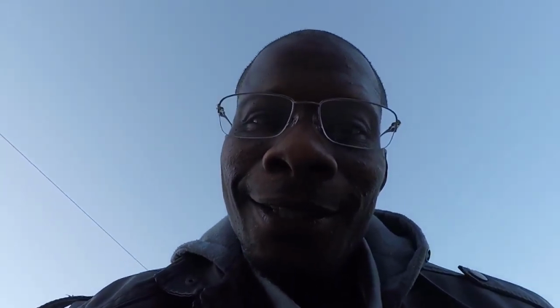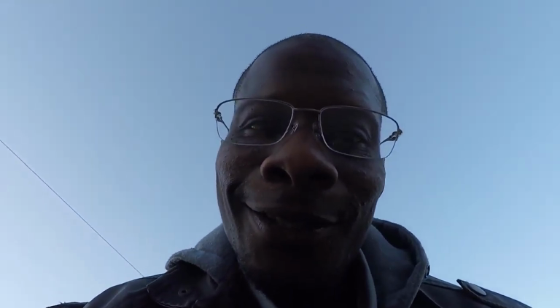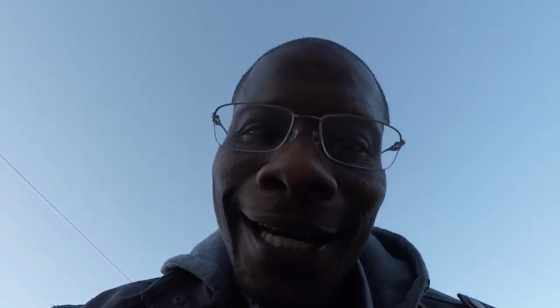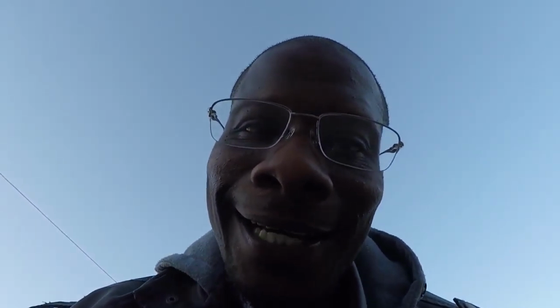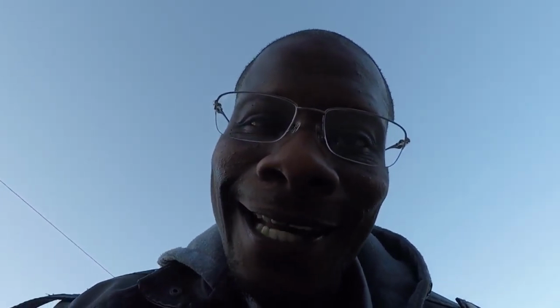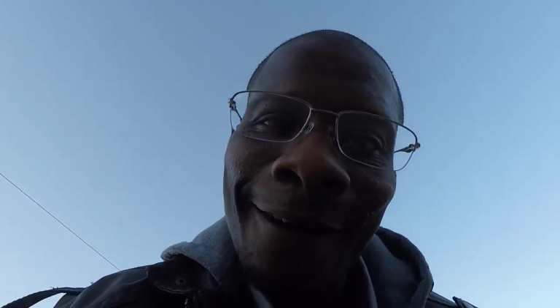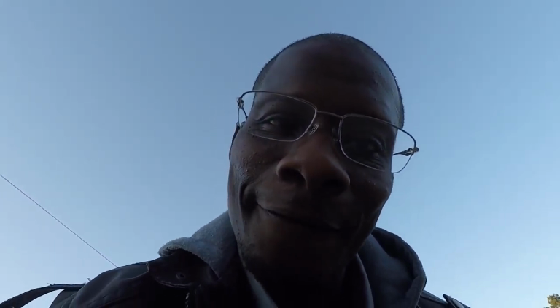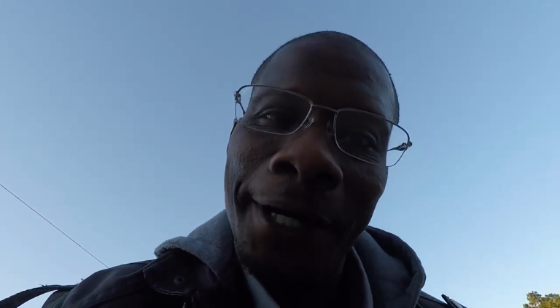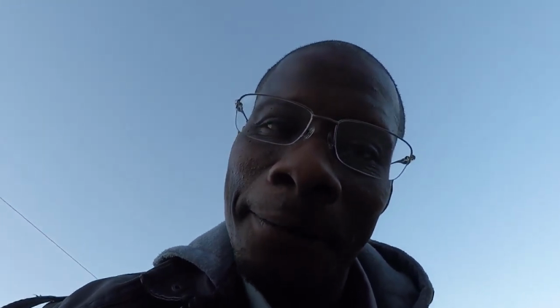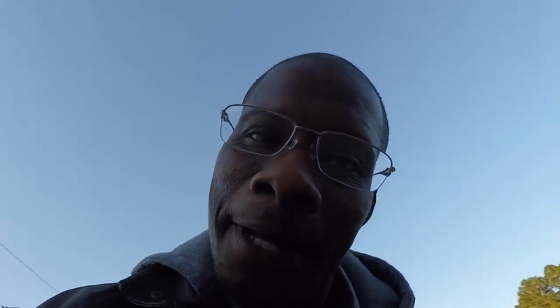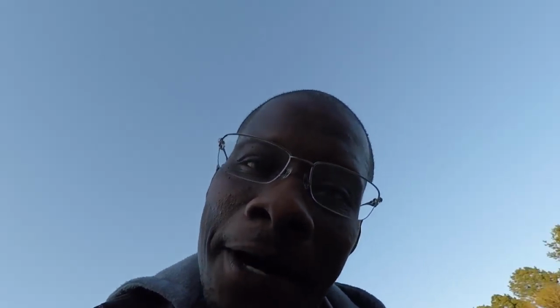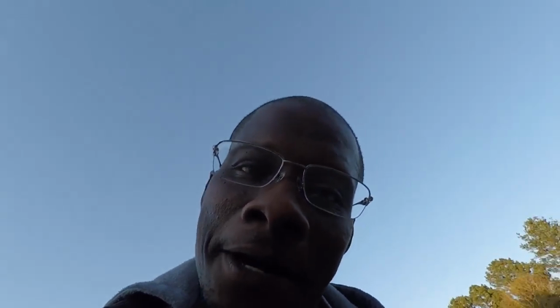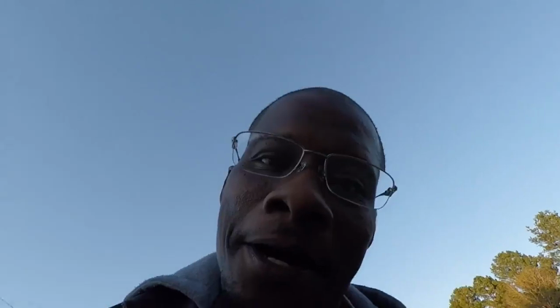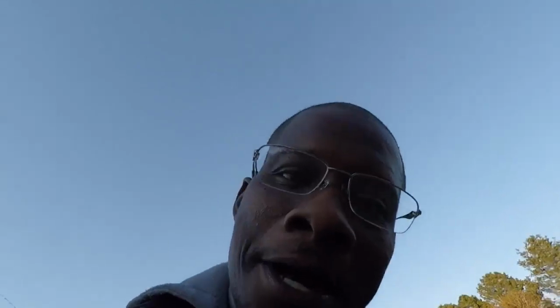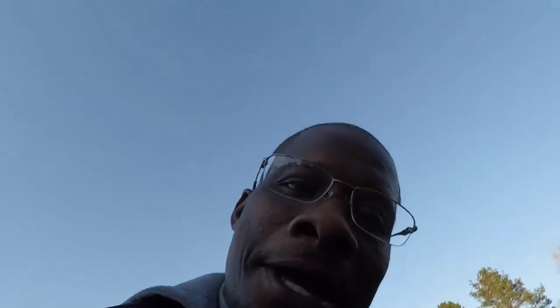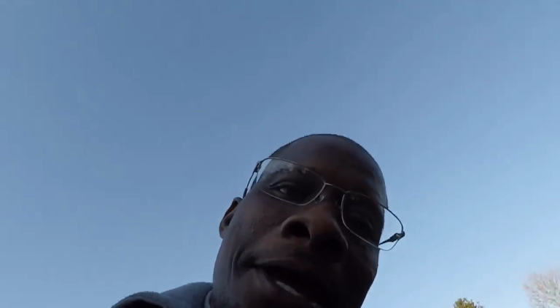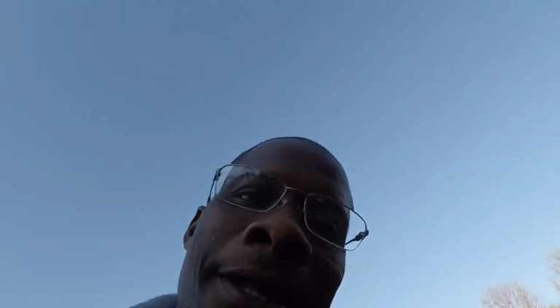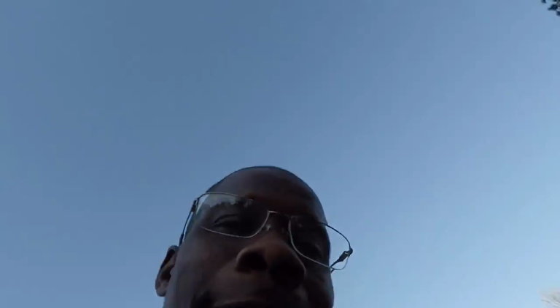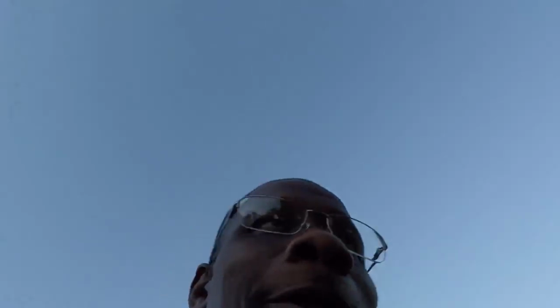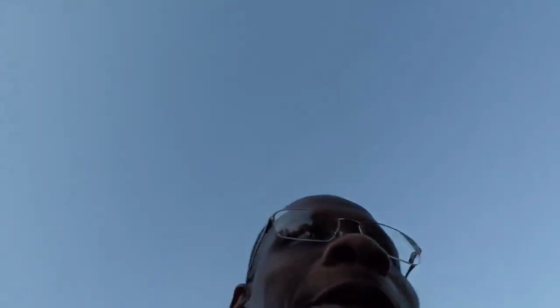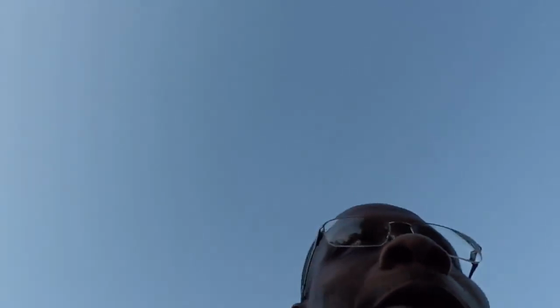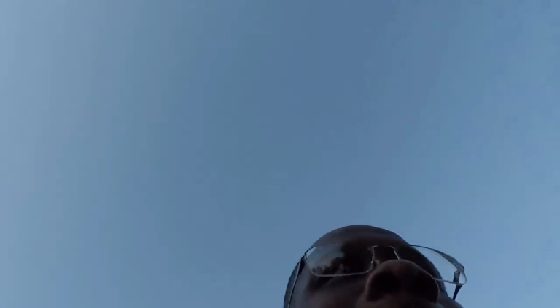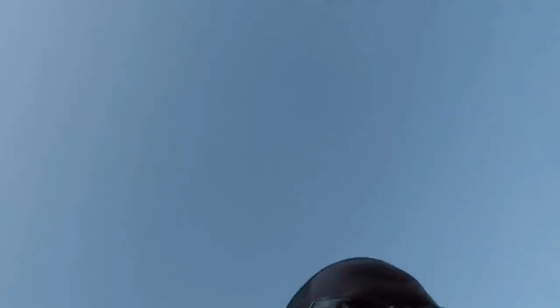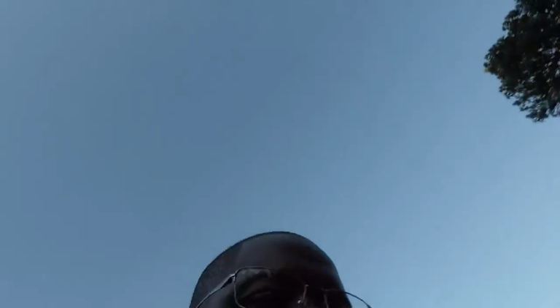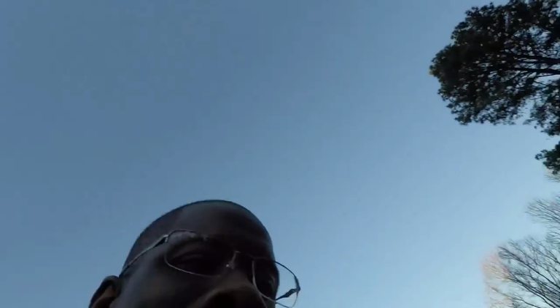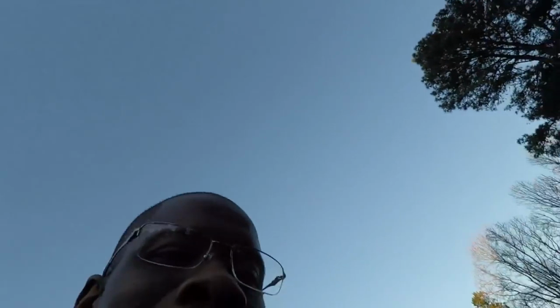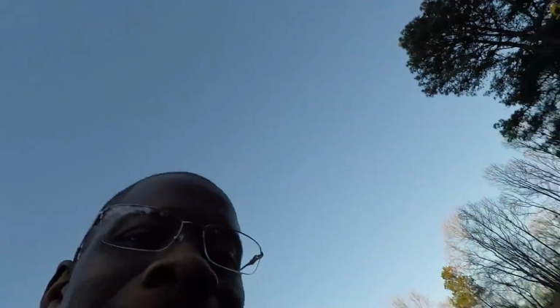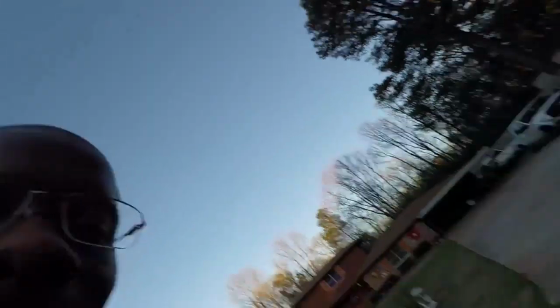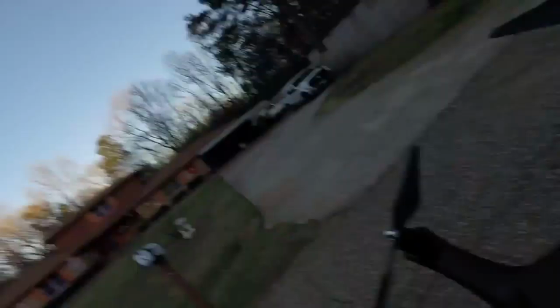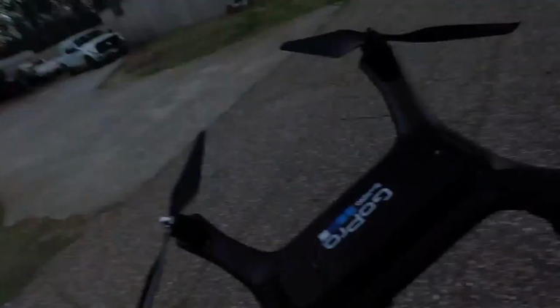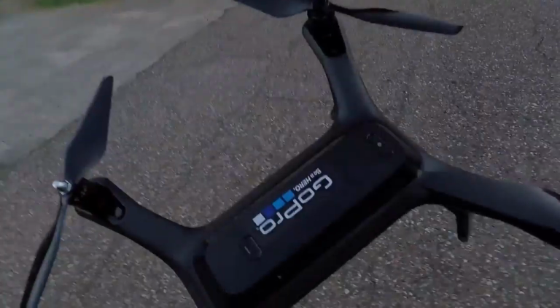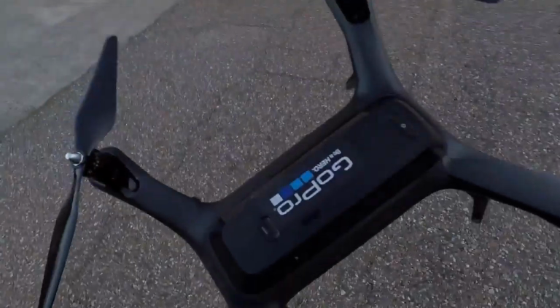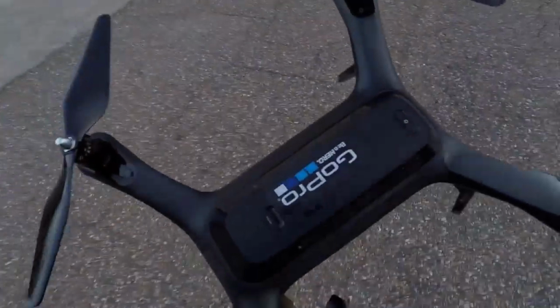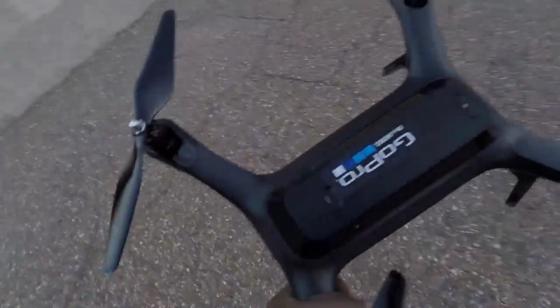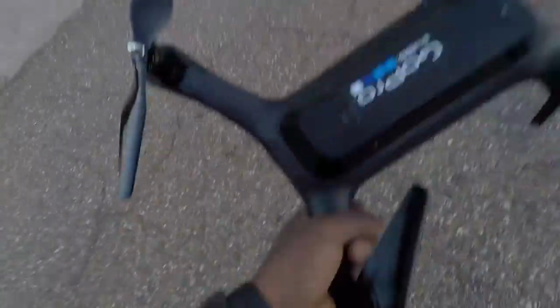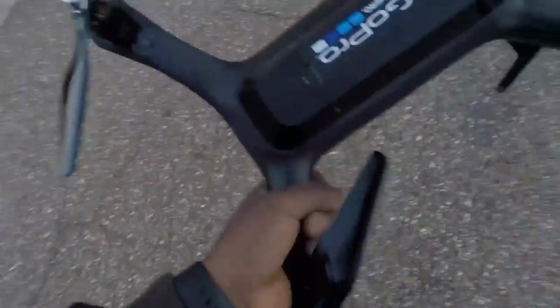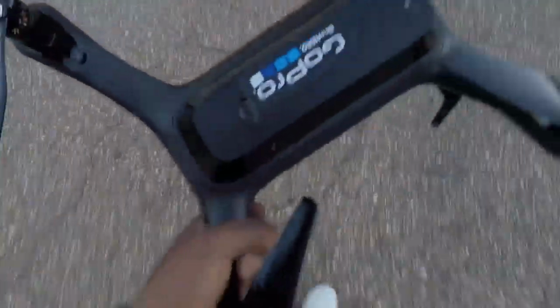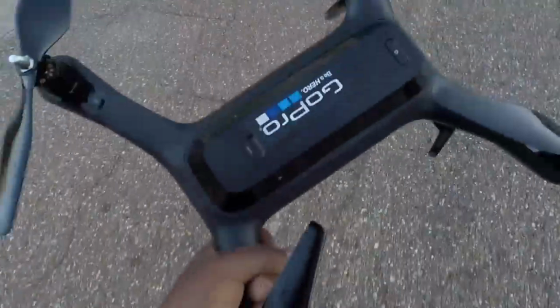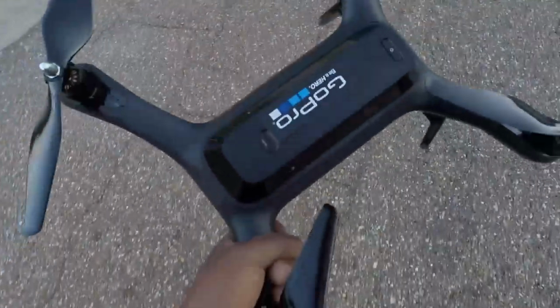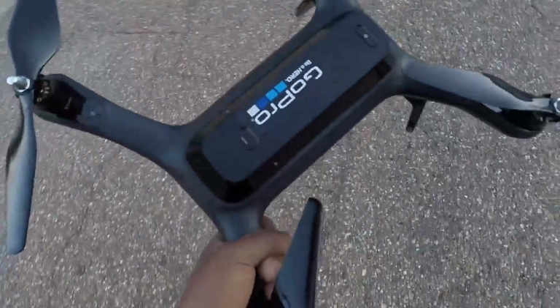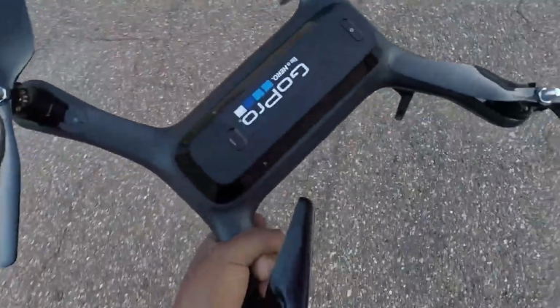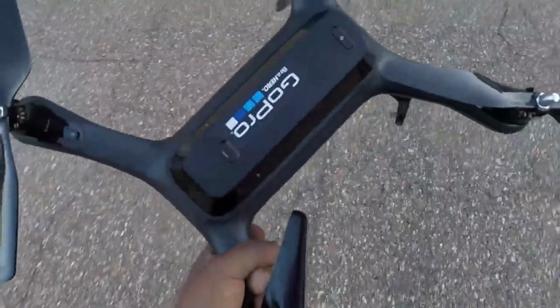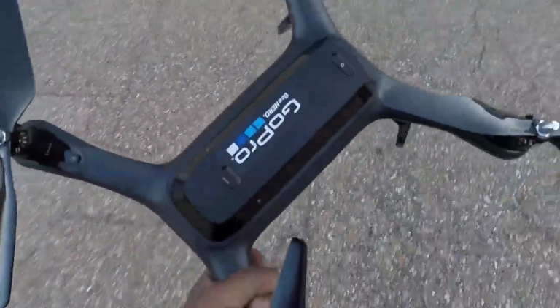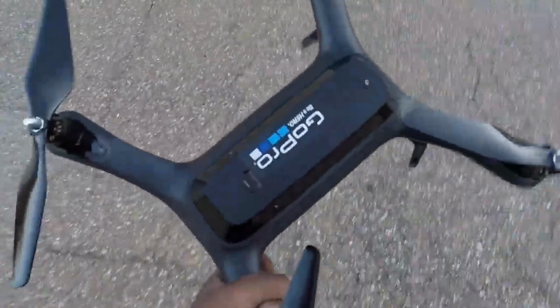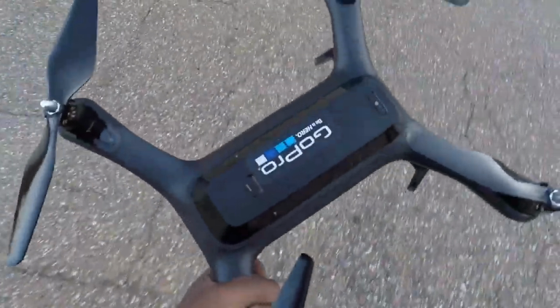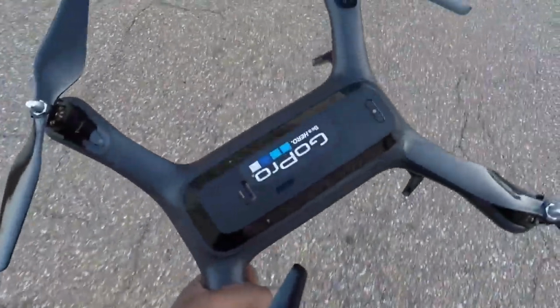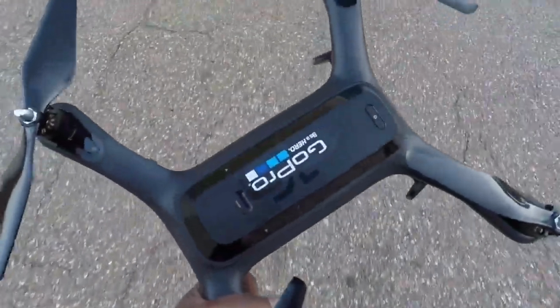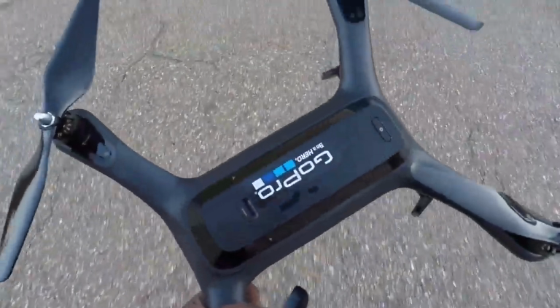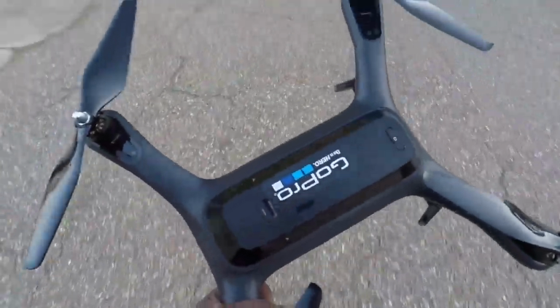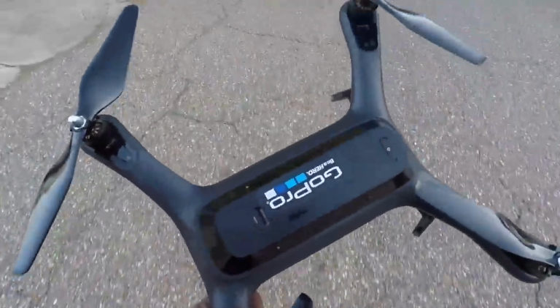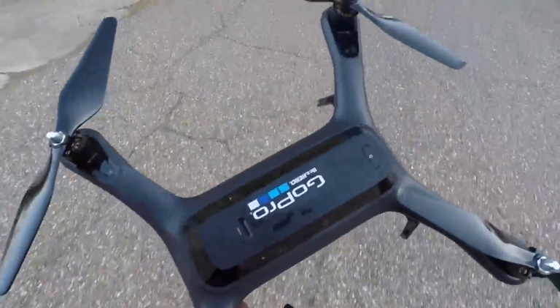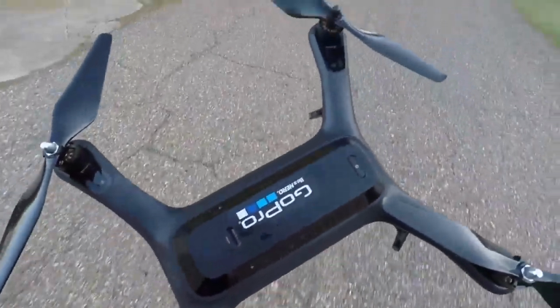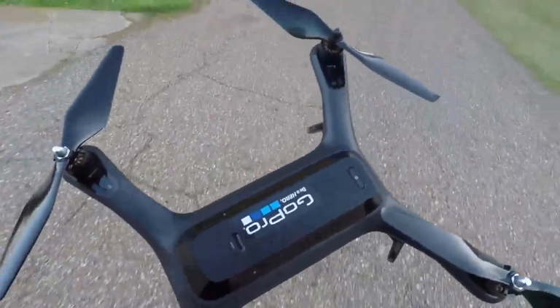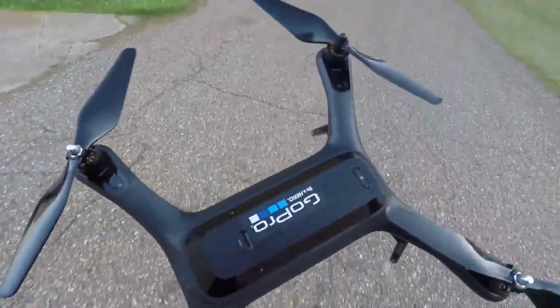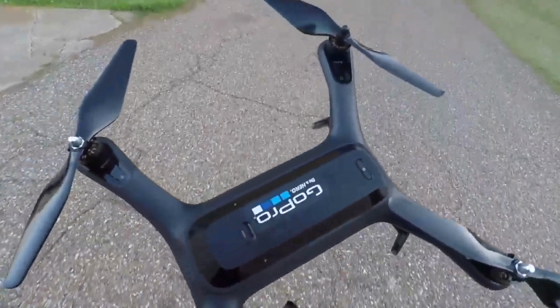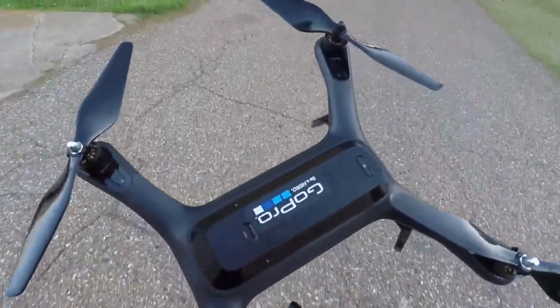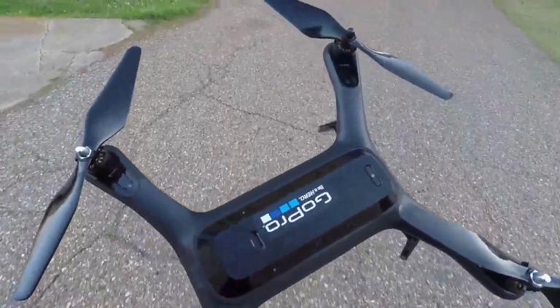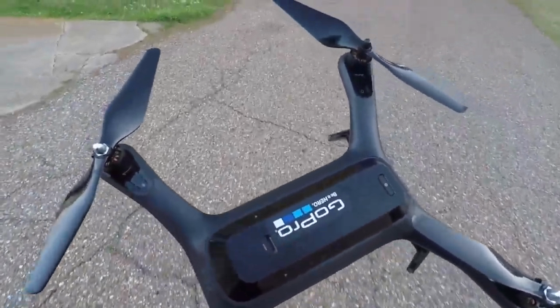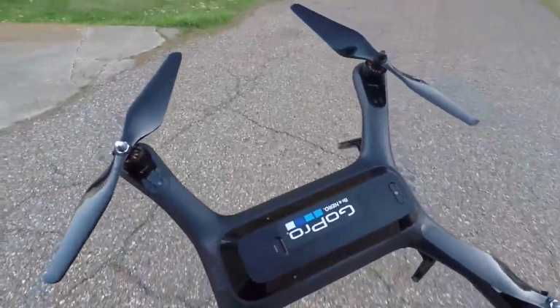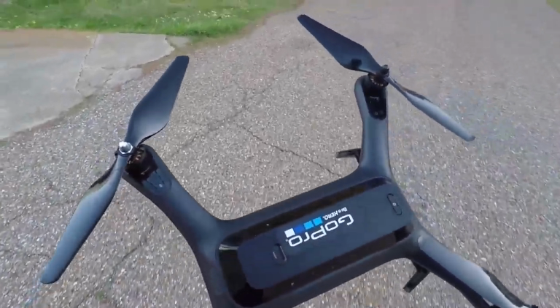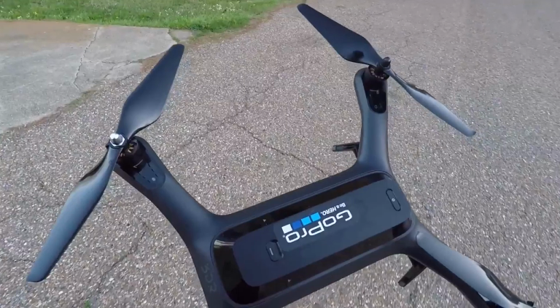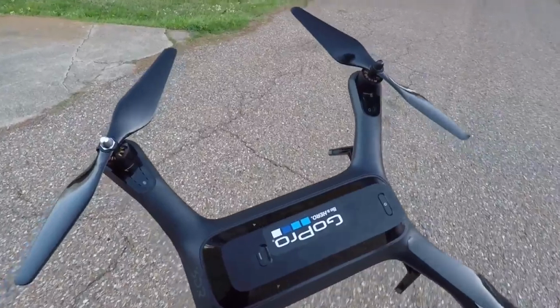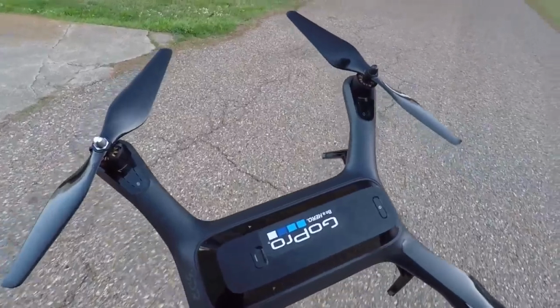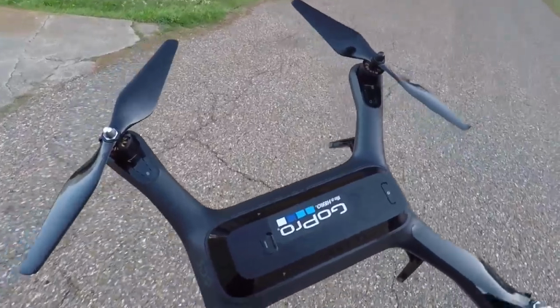Did you guys have fun up there? That was cool. This thing right here is amazing — I really love it.